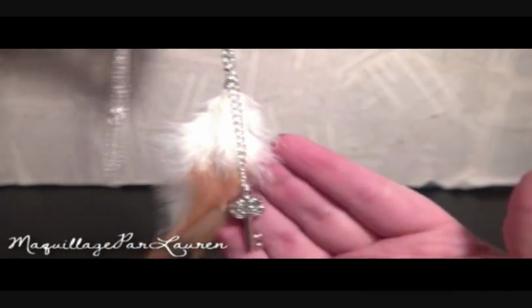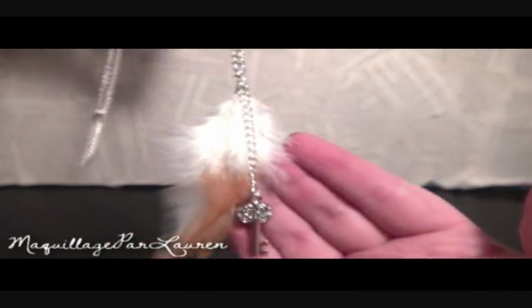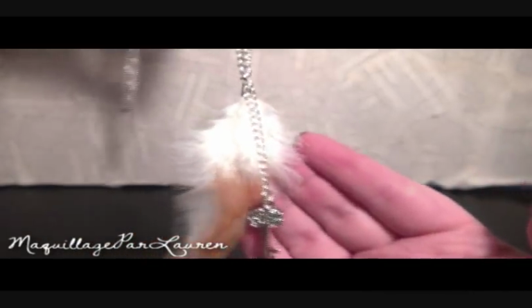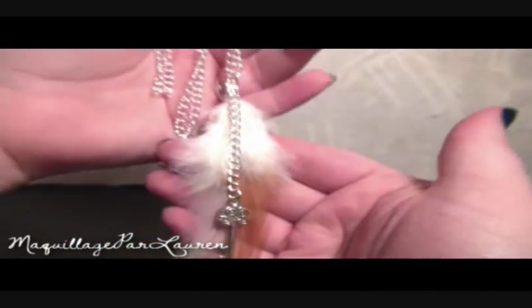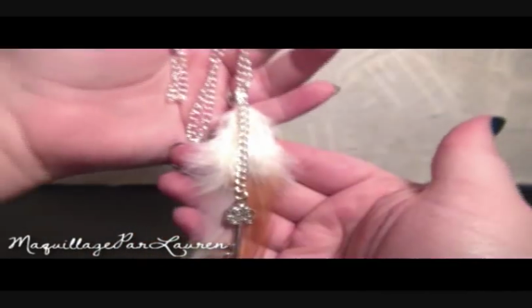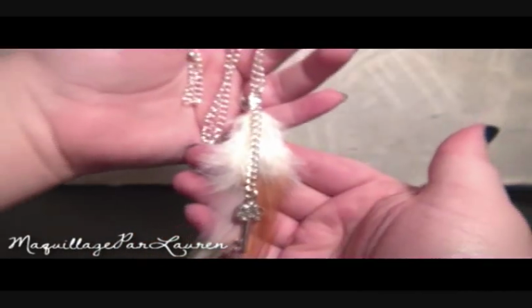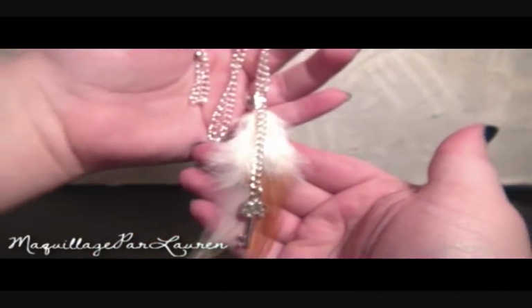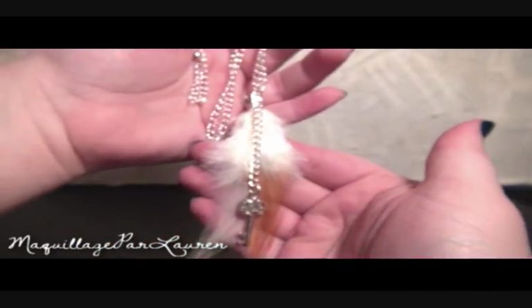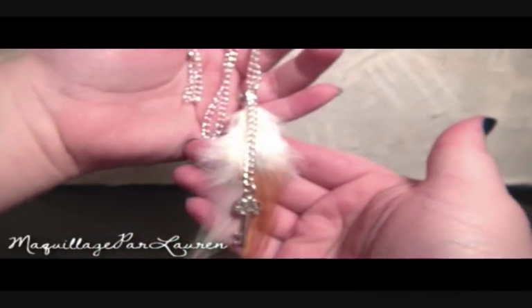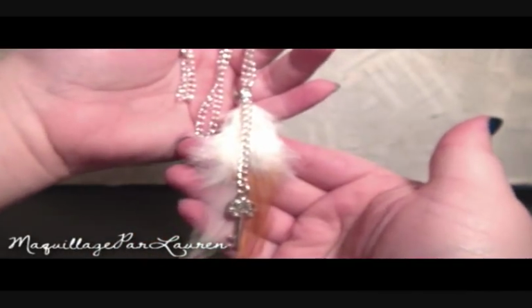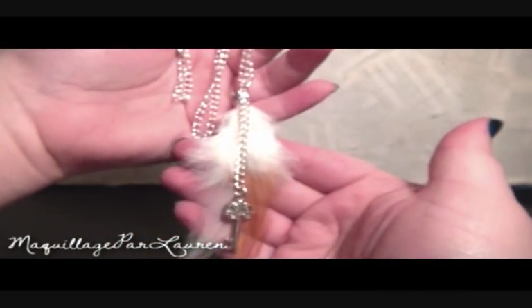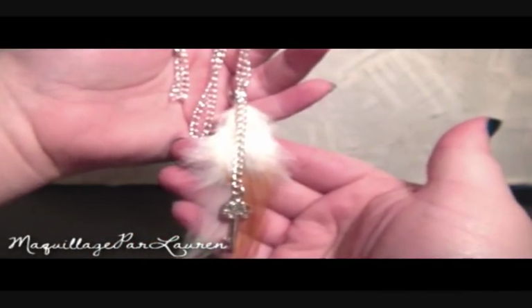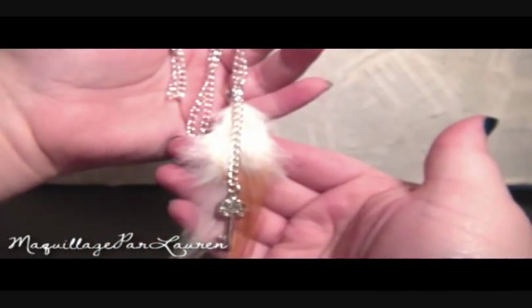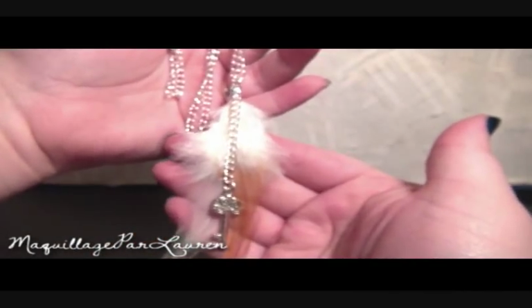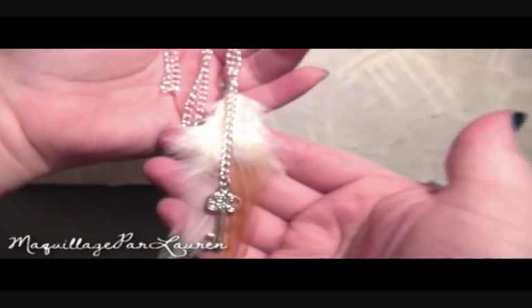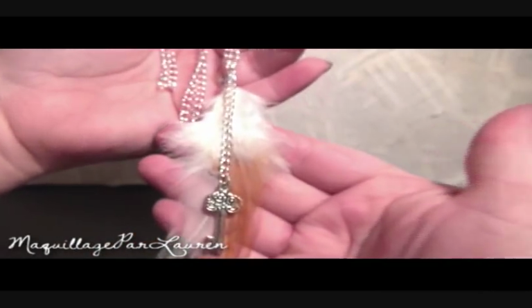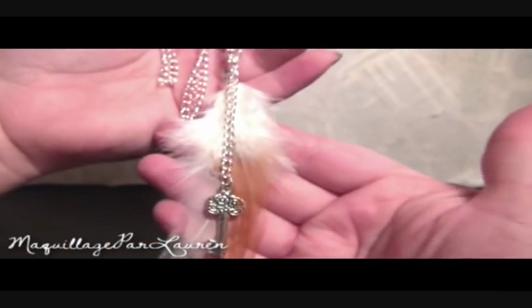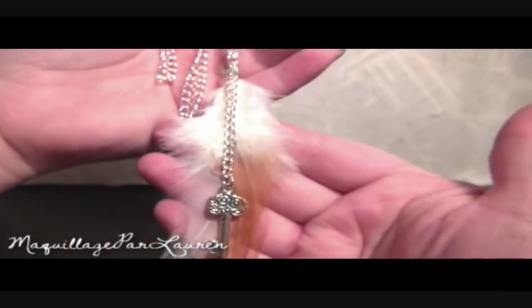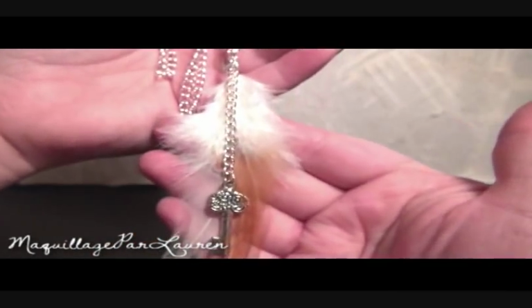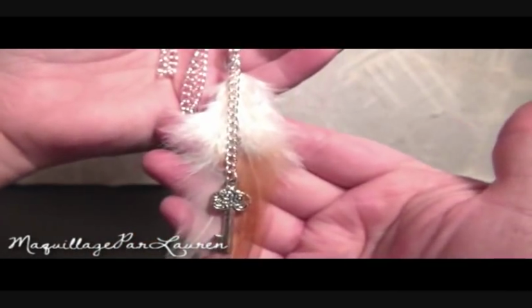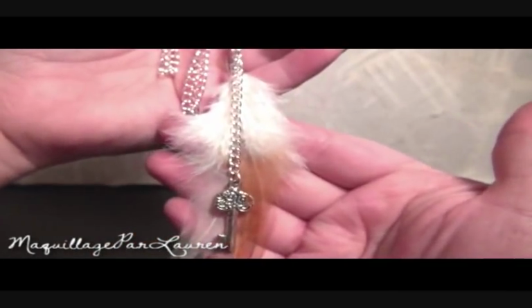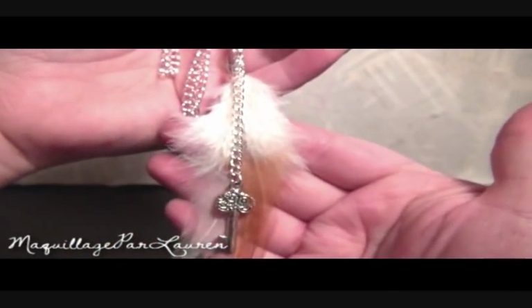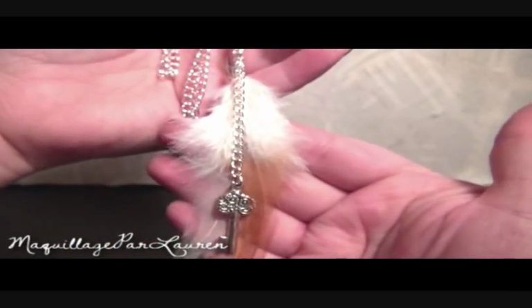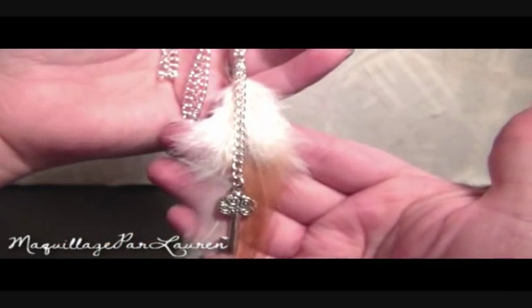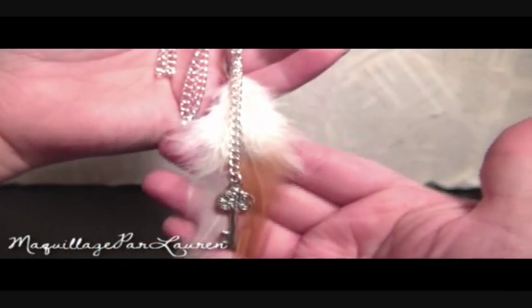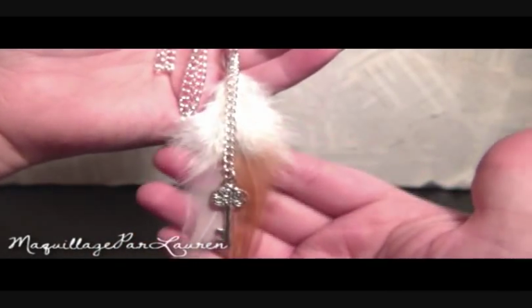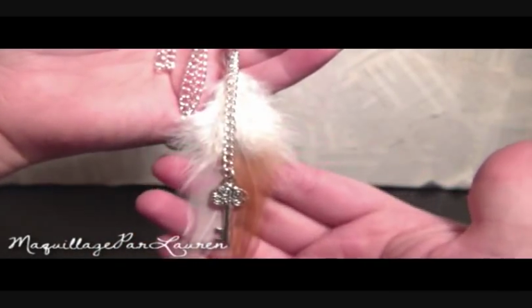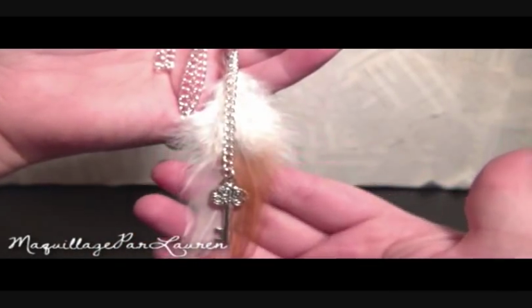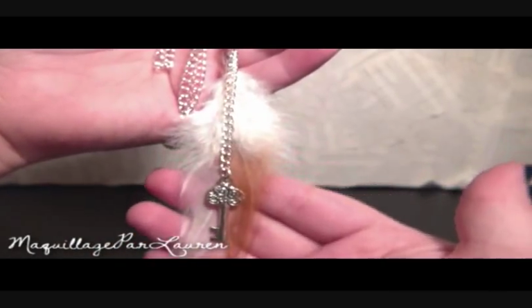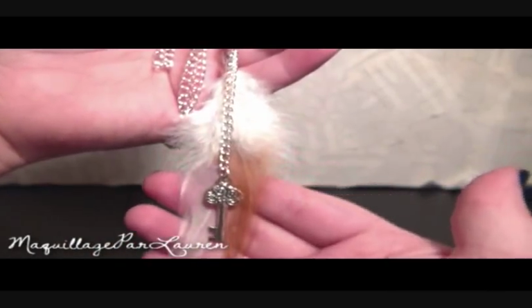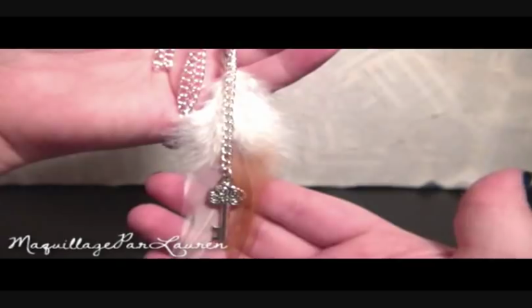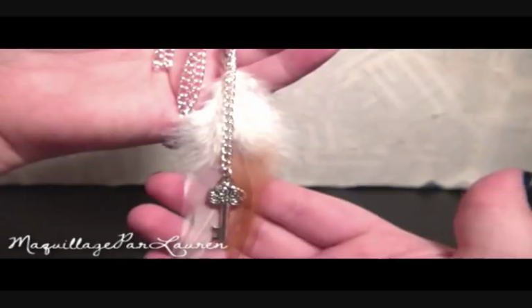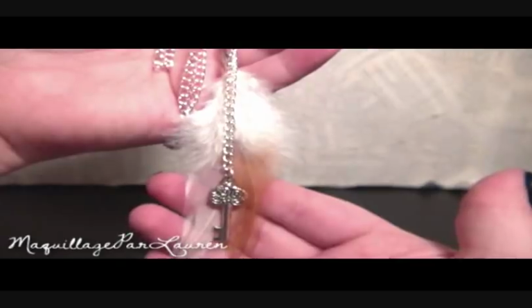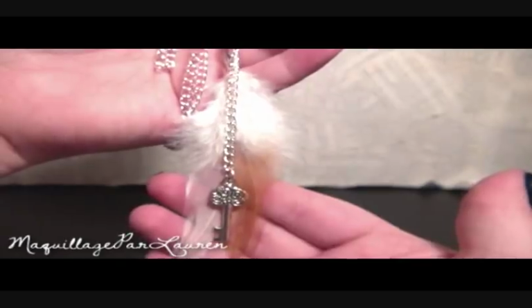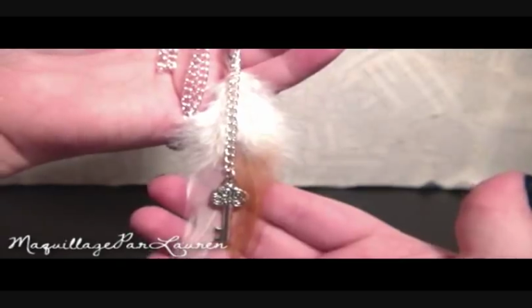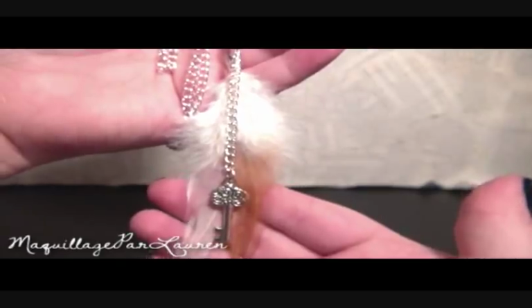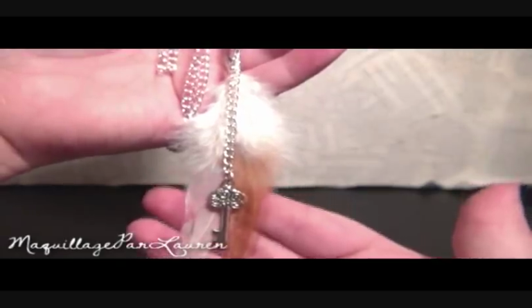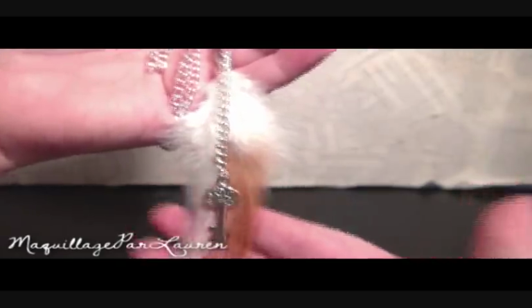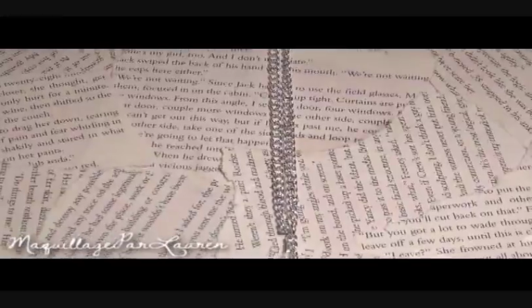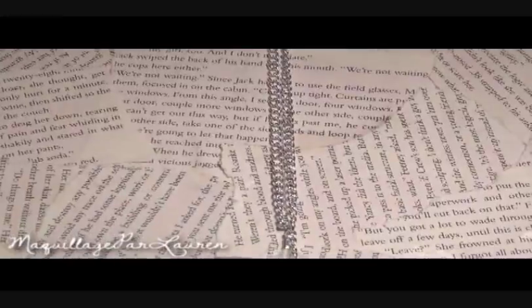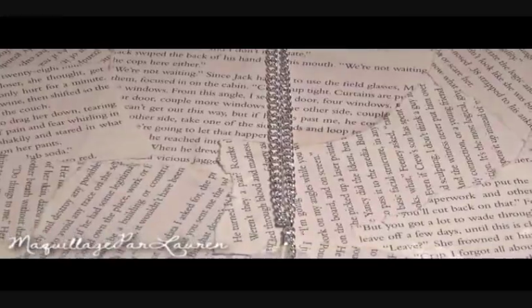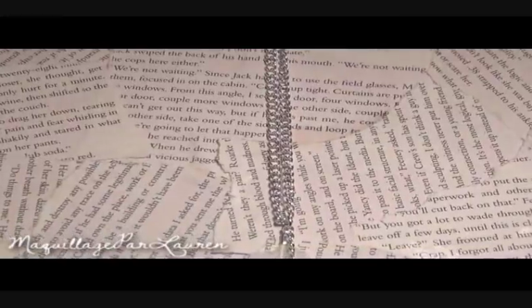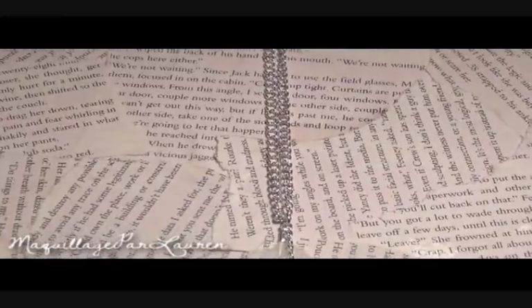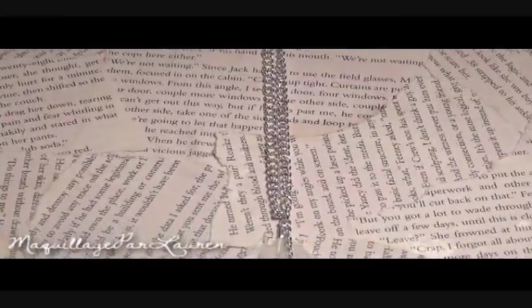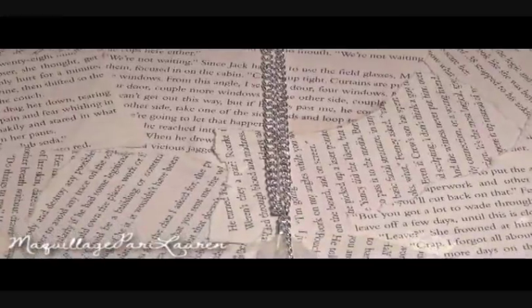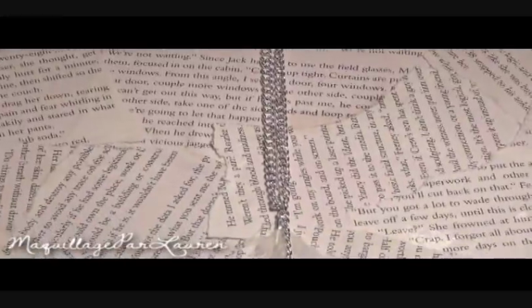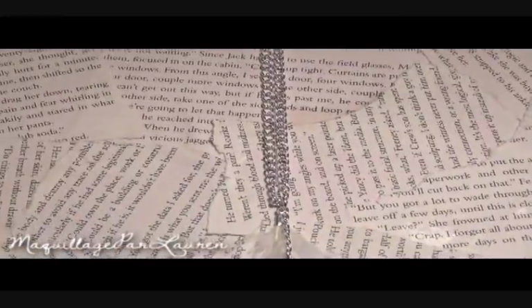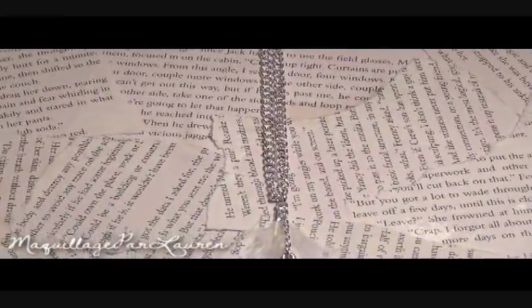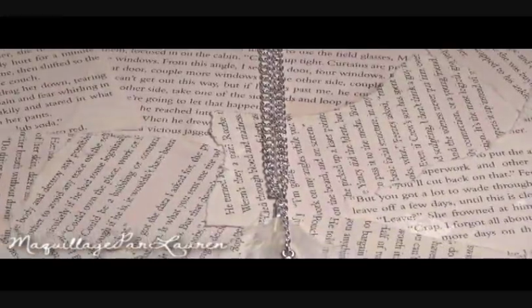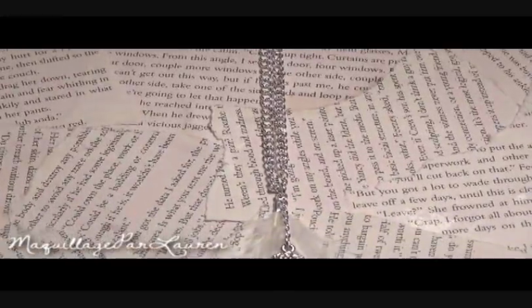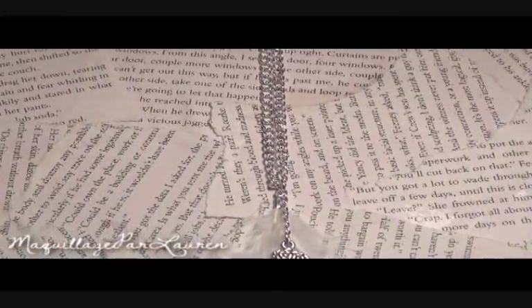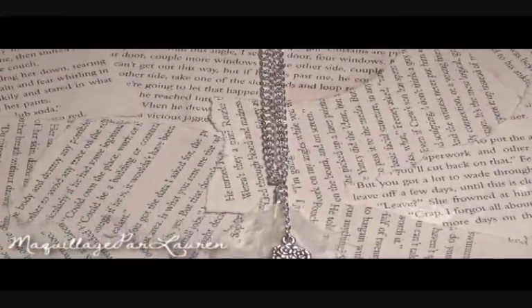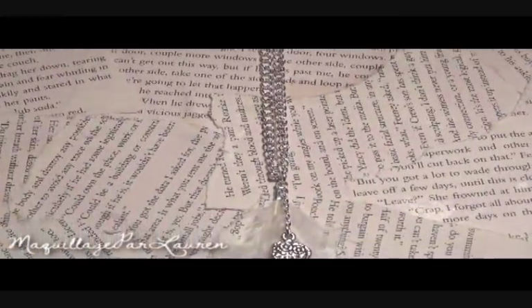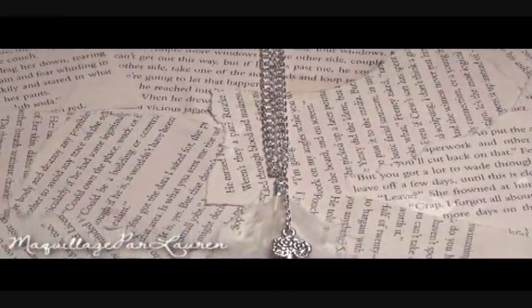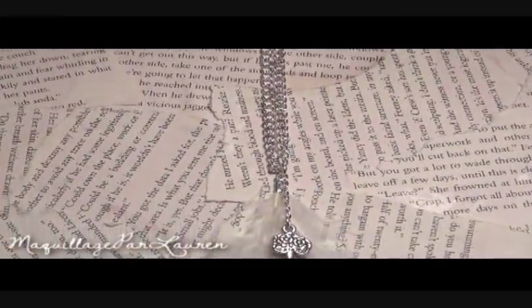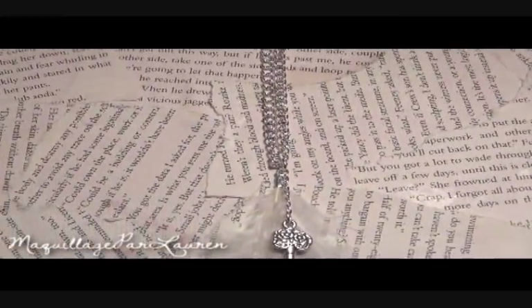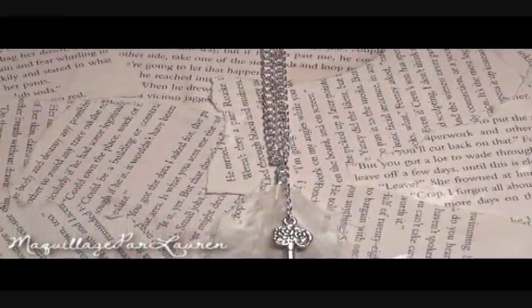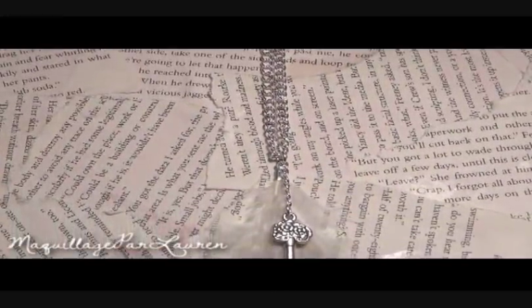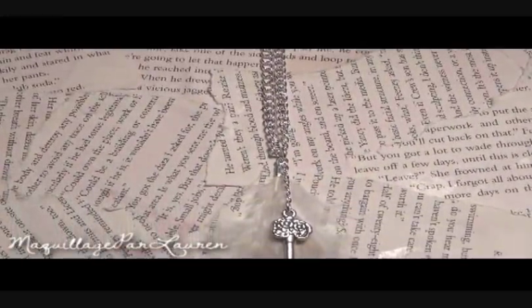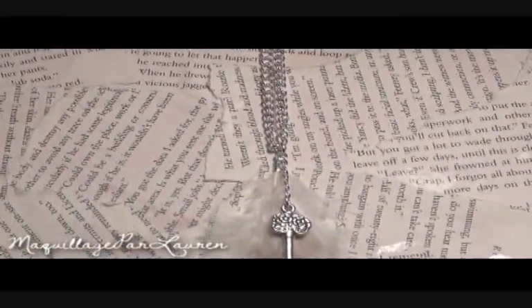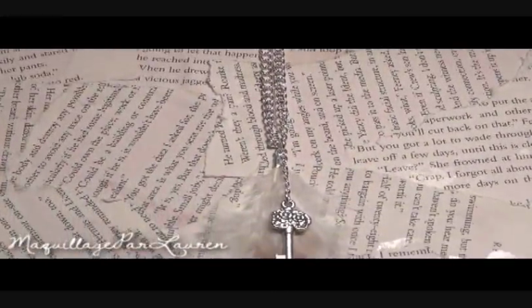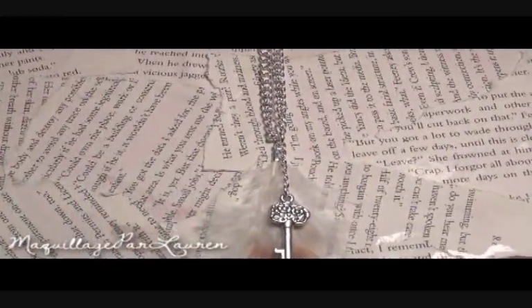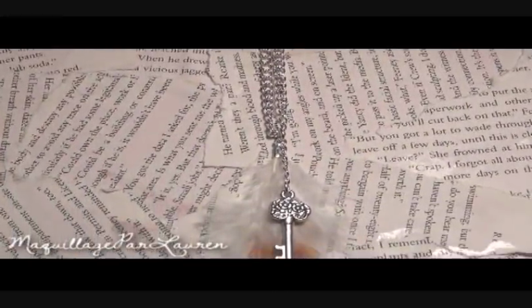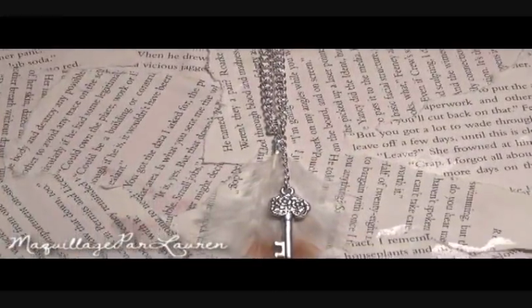Now you have your very own DIY feather necklace. Thanks for watching. Bye!